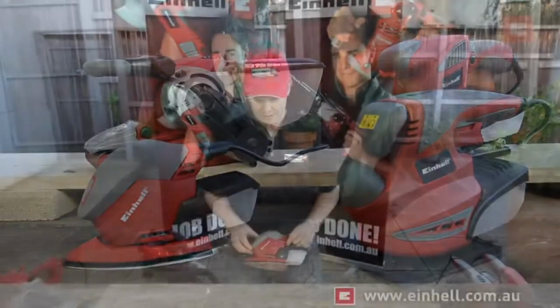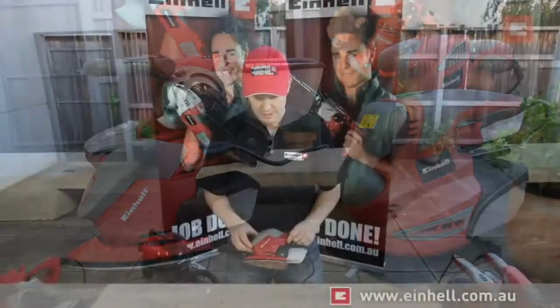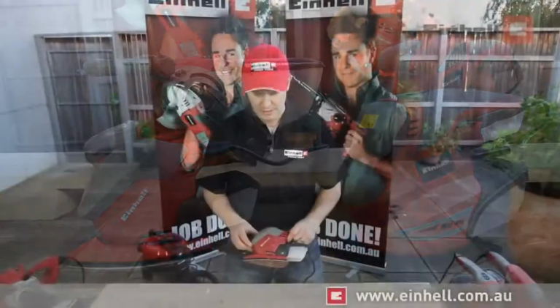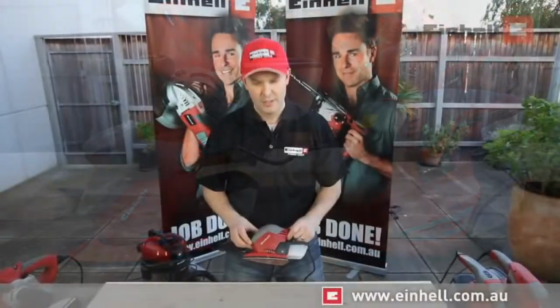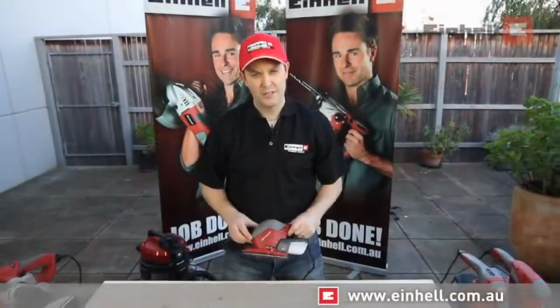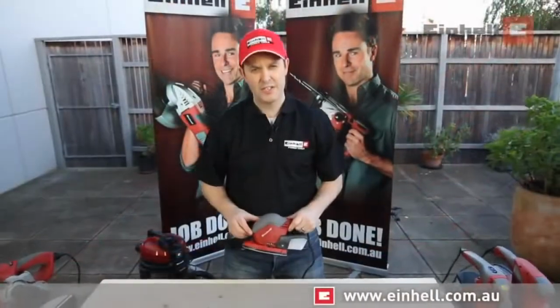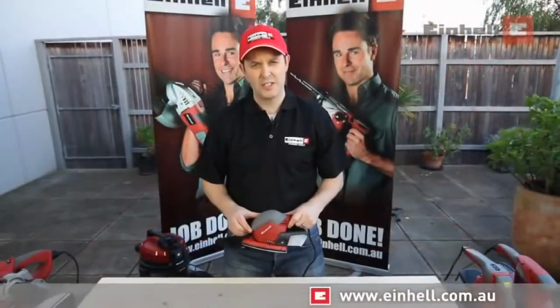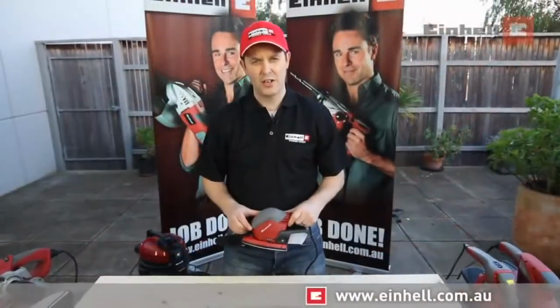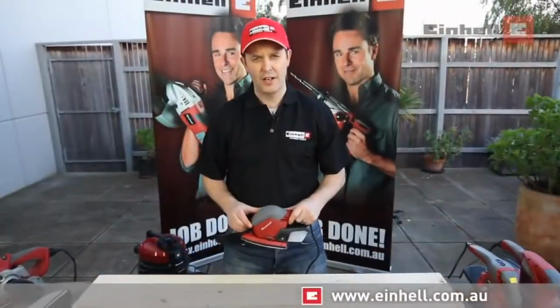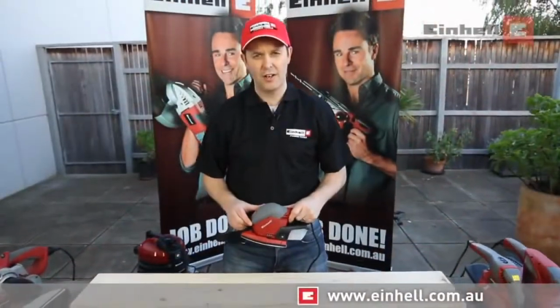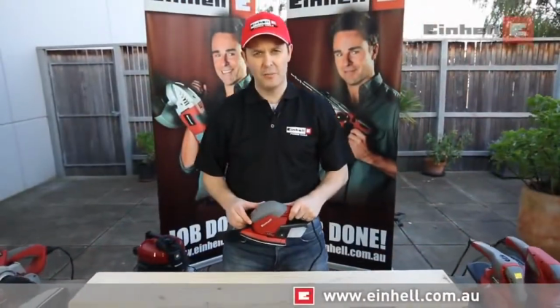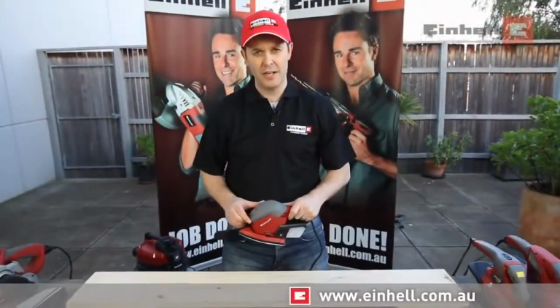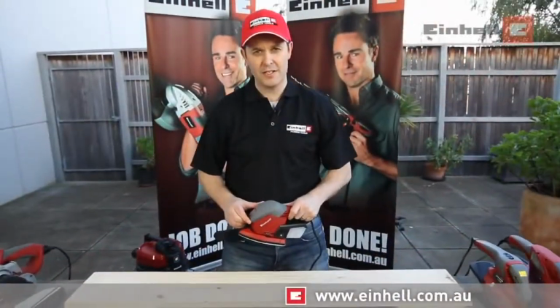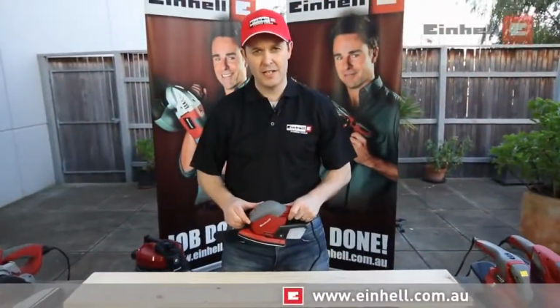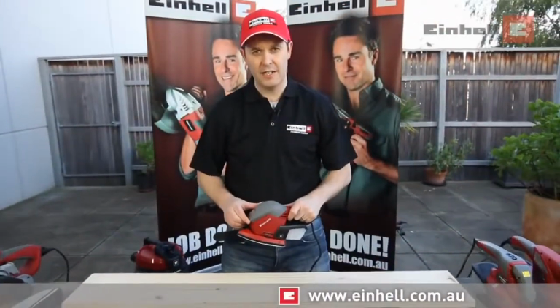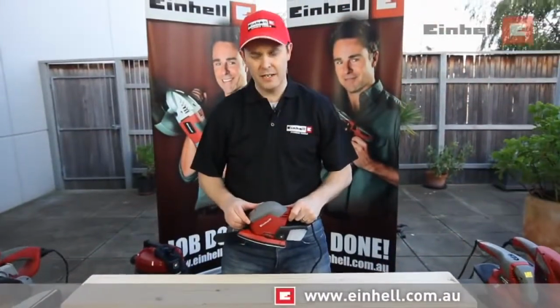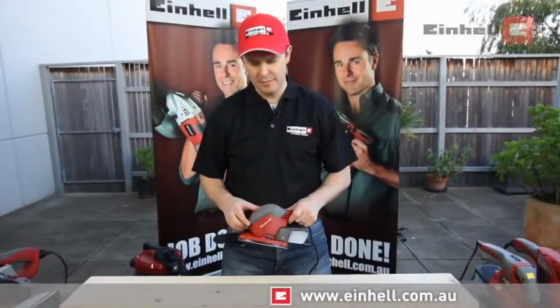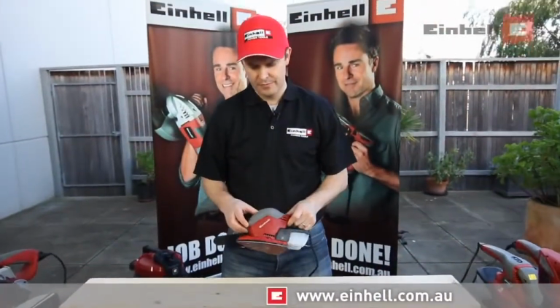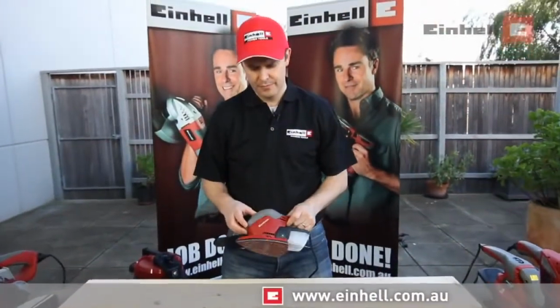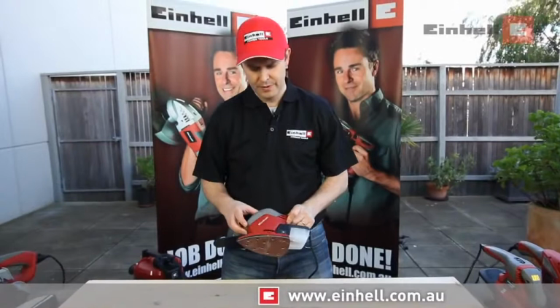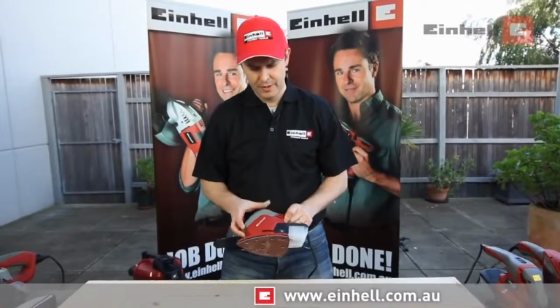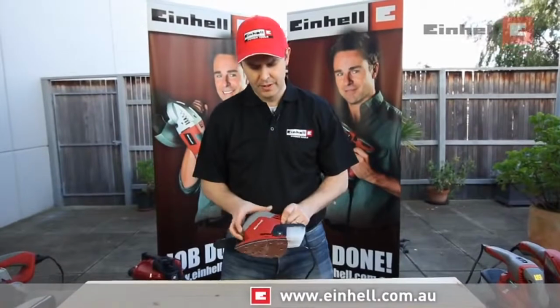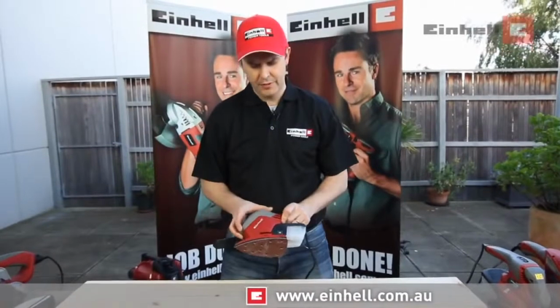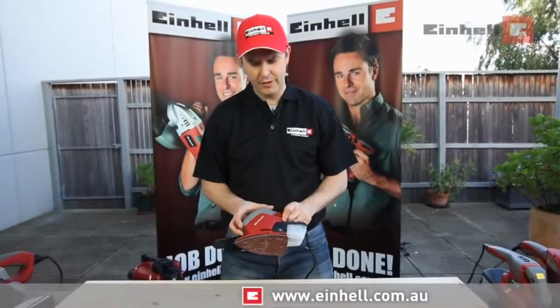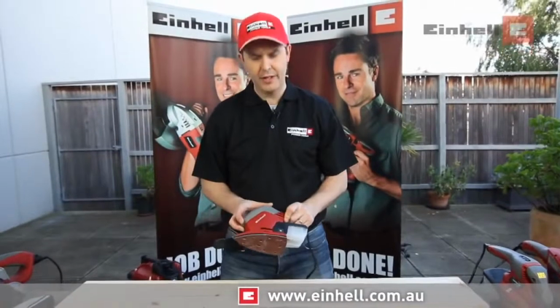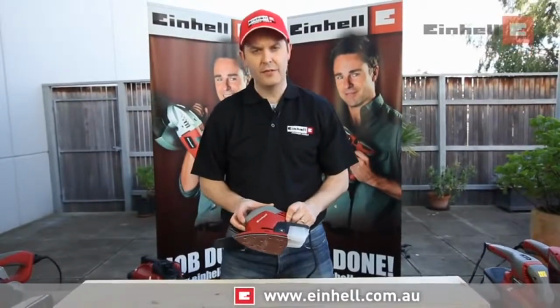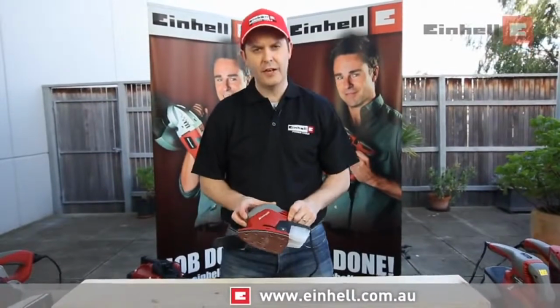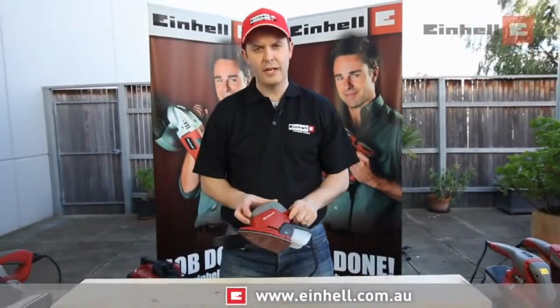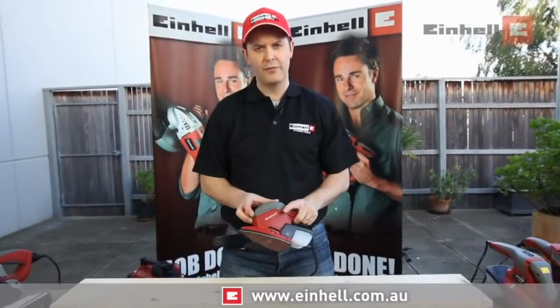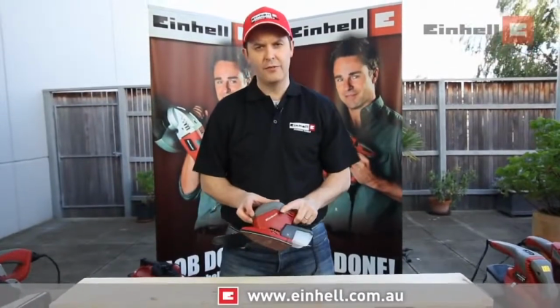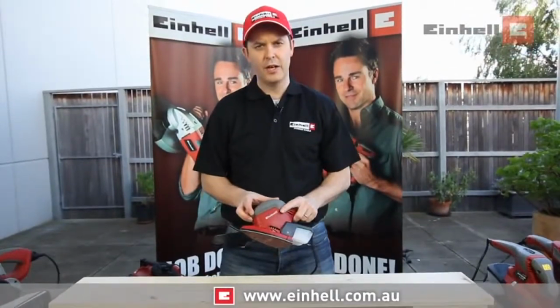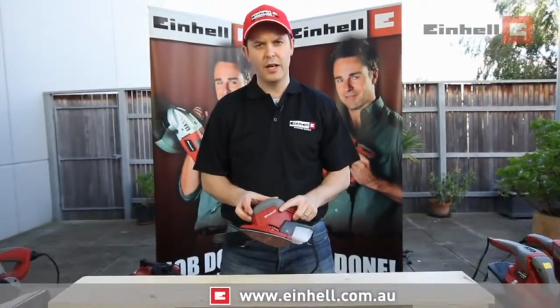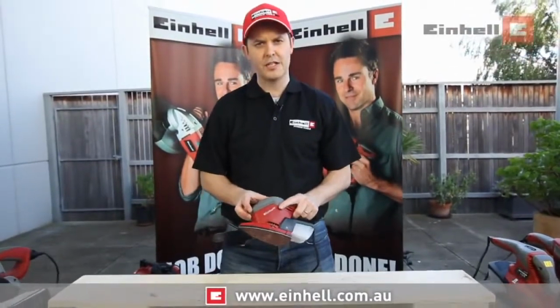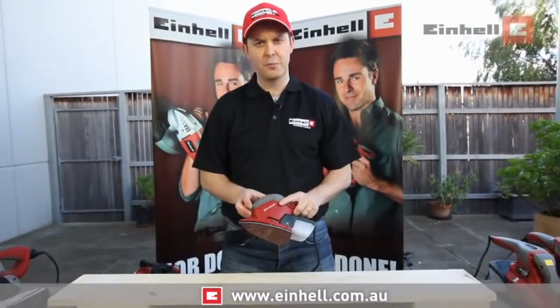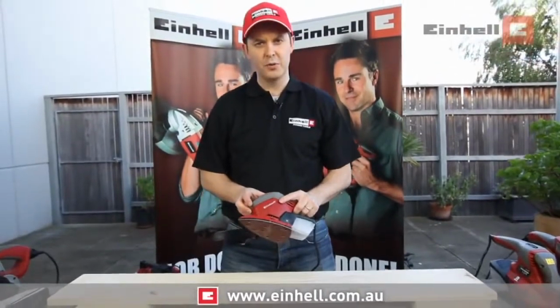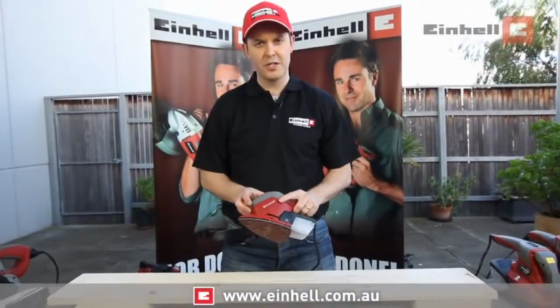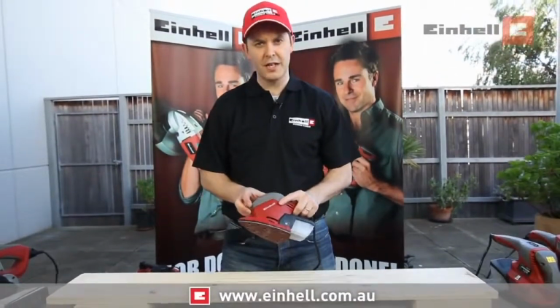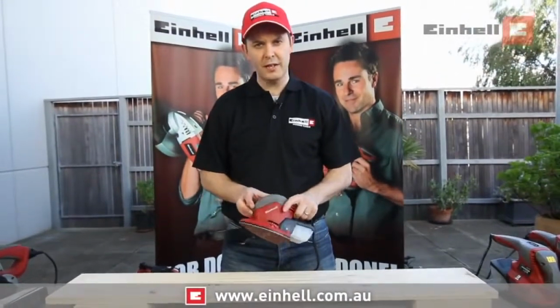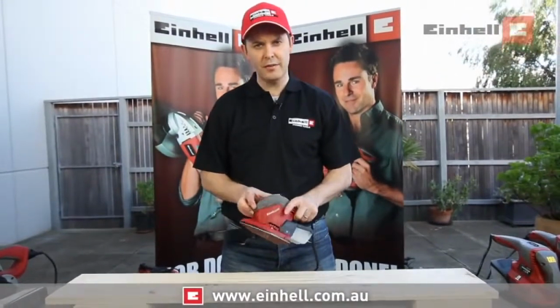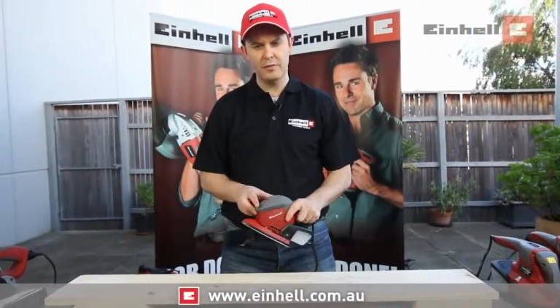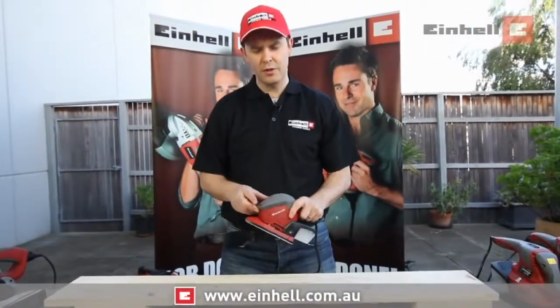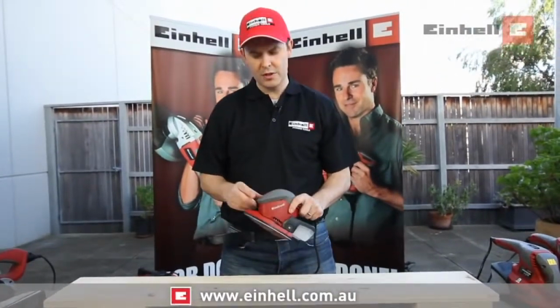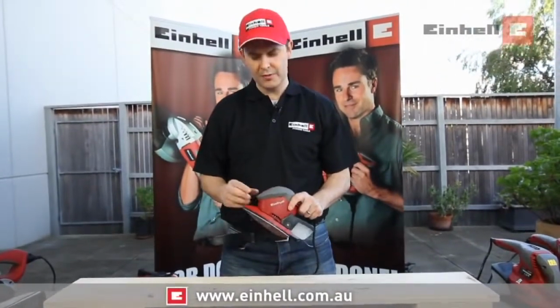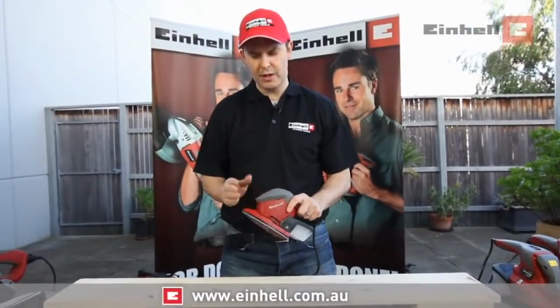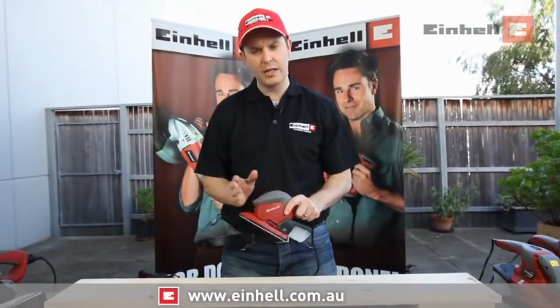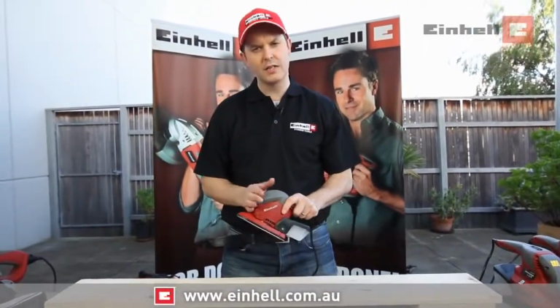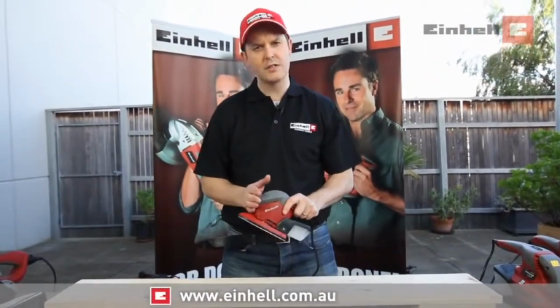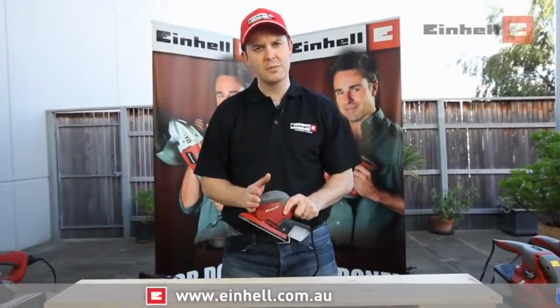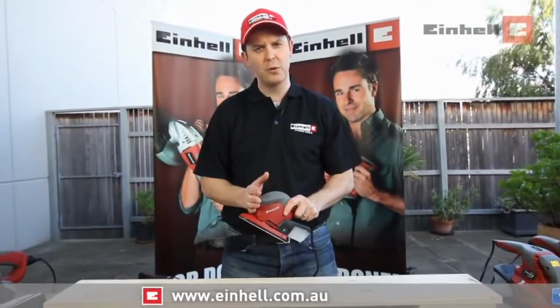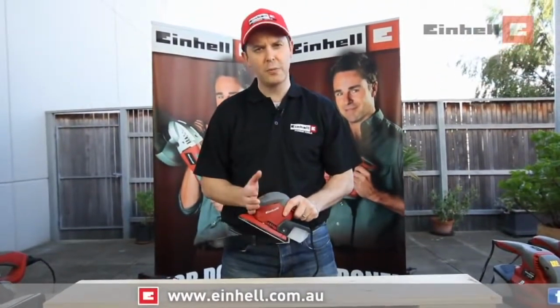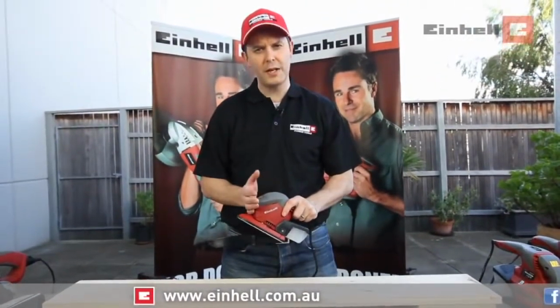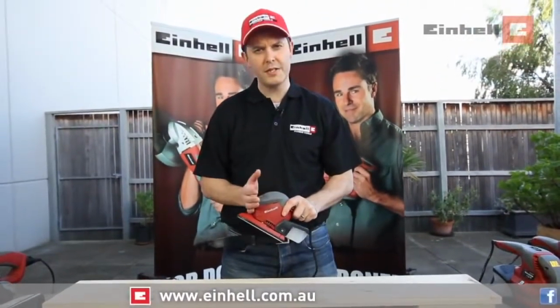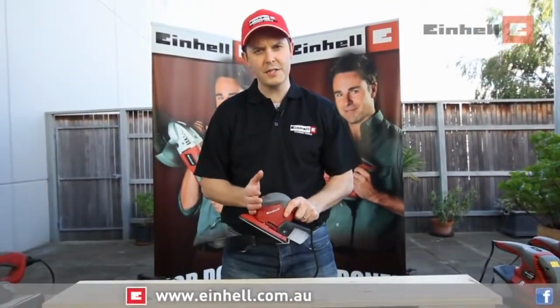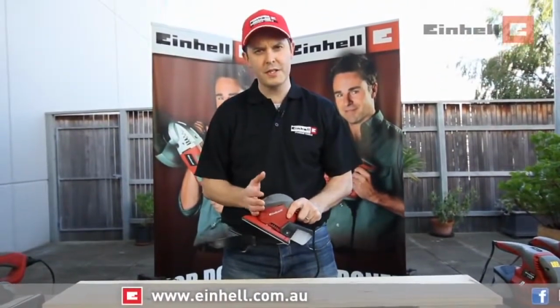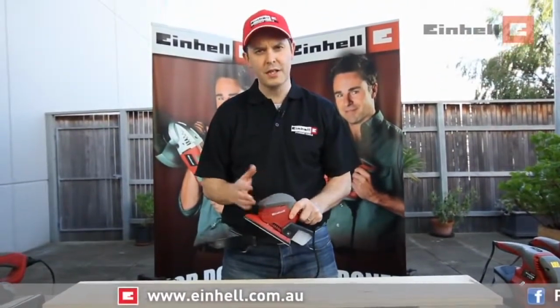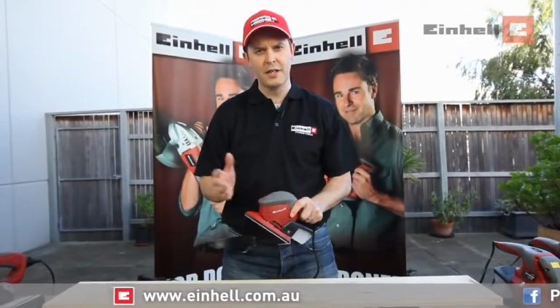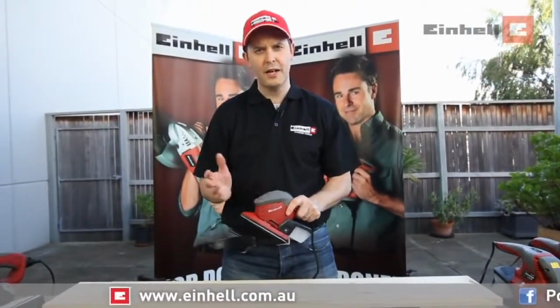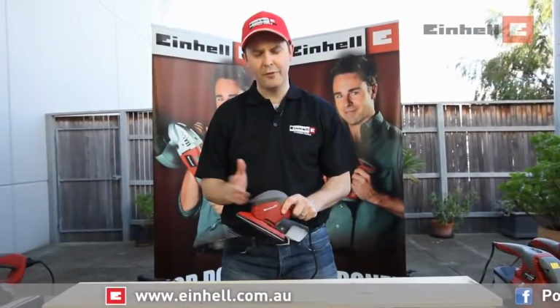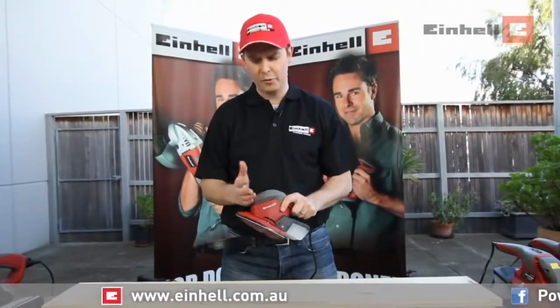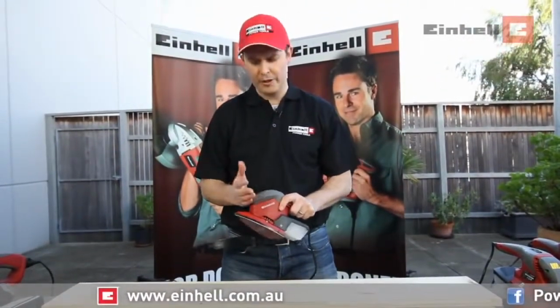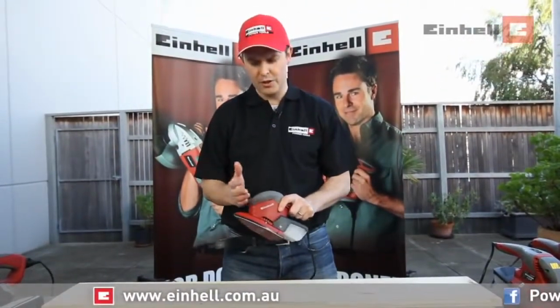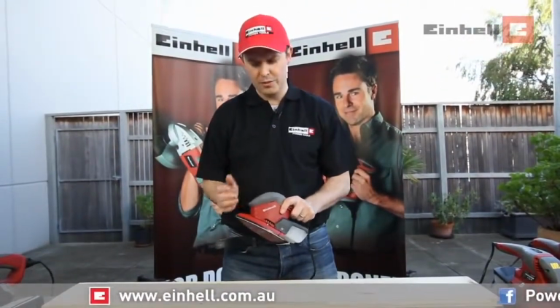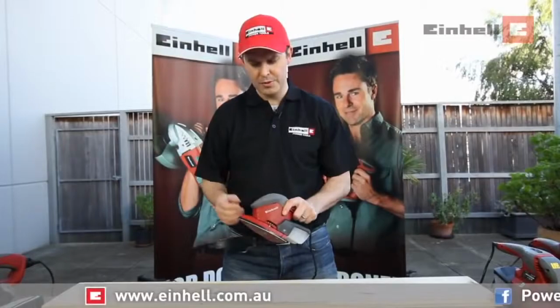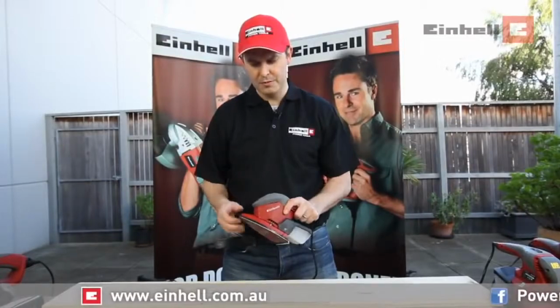This is the Einhell mouse sander. A very innovative small sander used for getting into small places and for quick jobs.